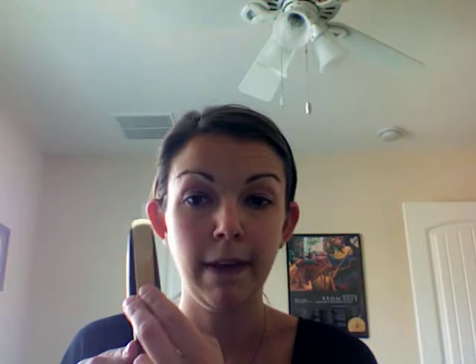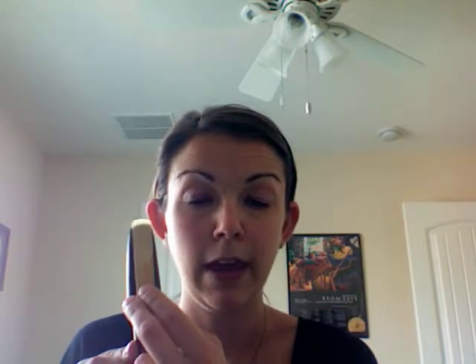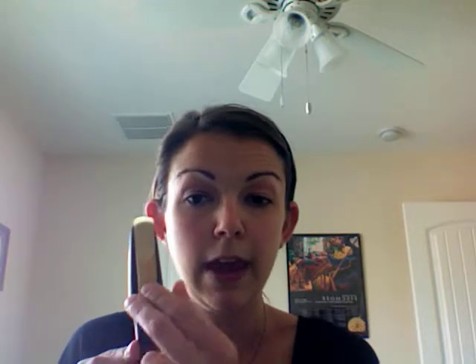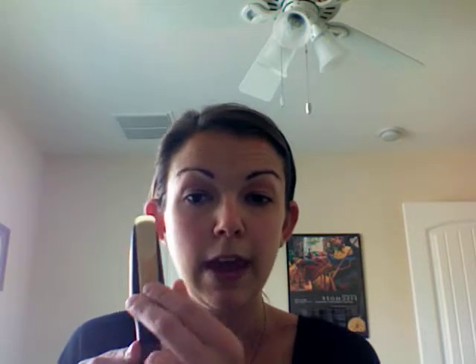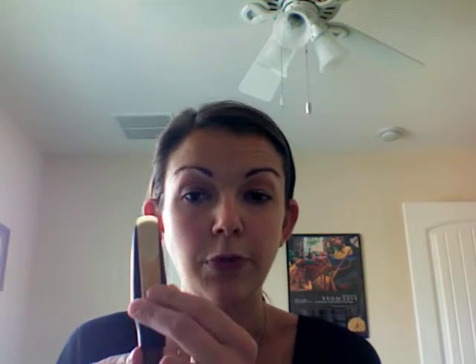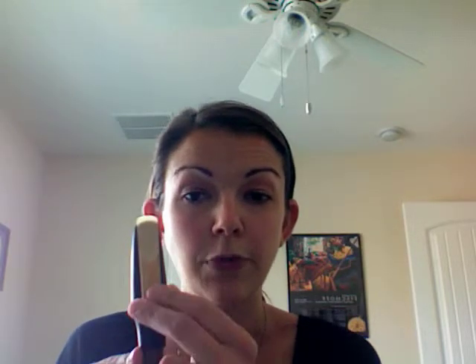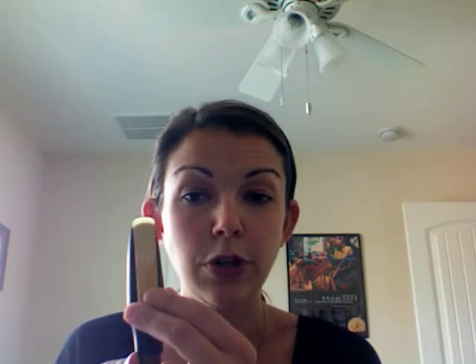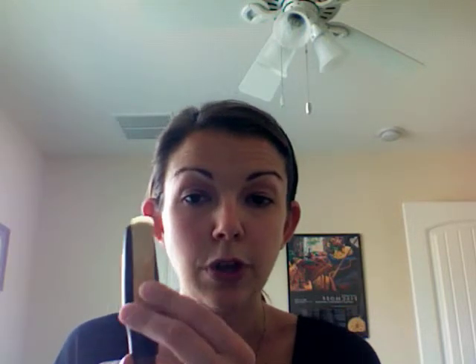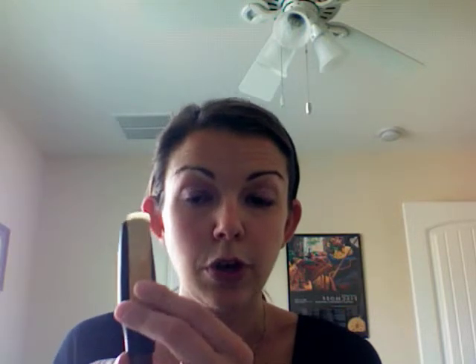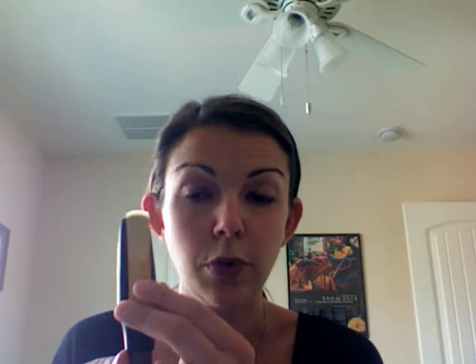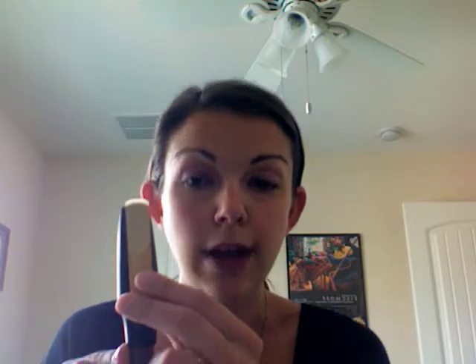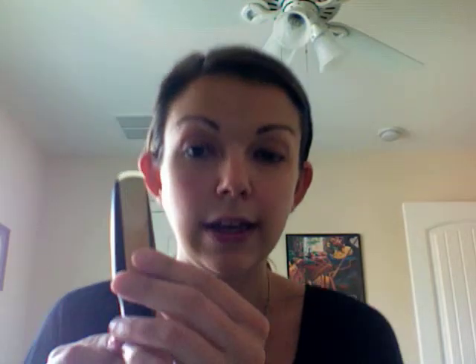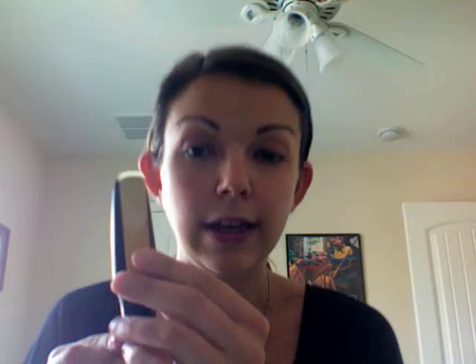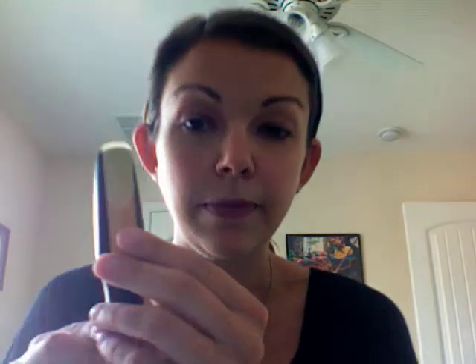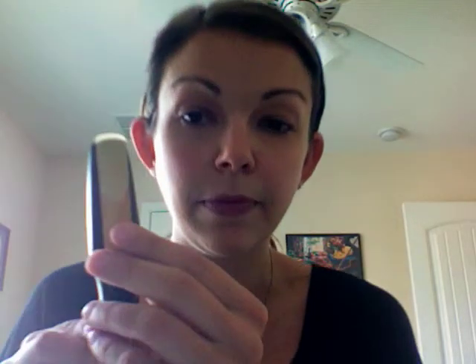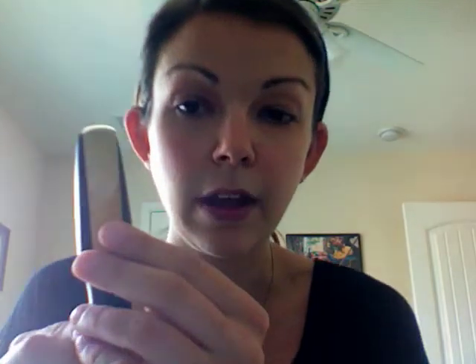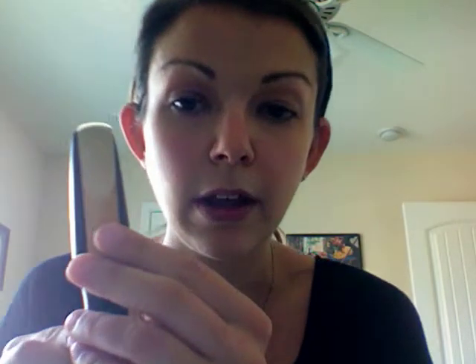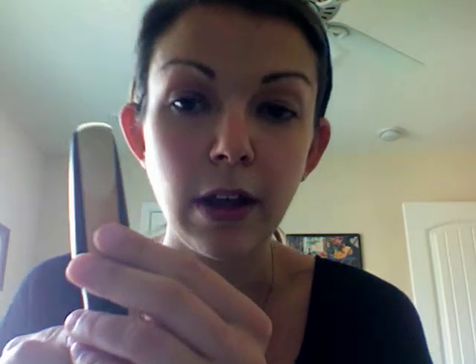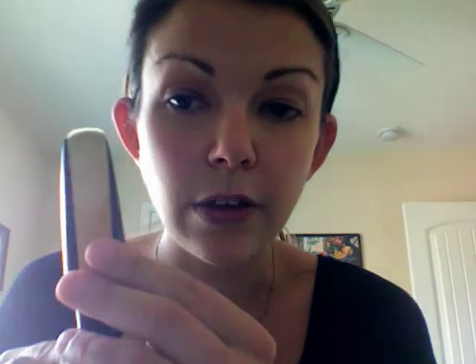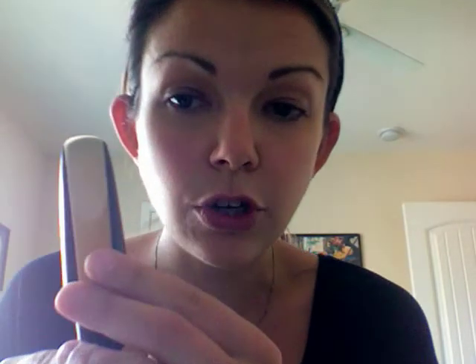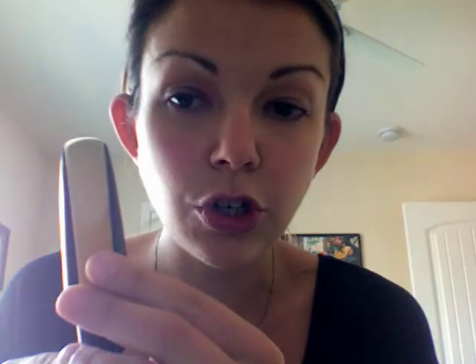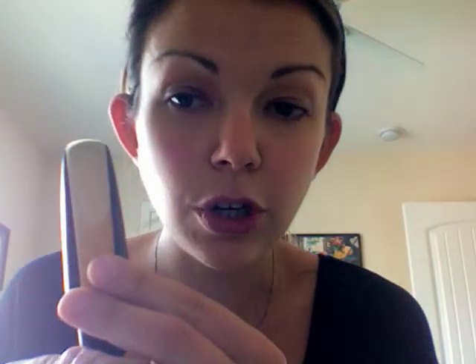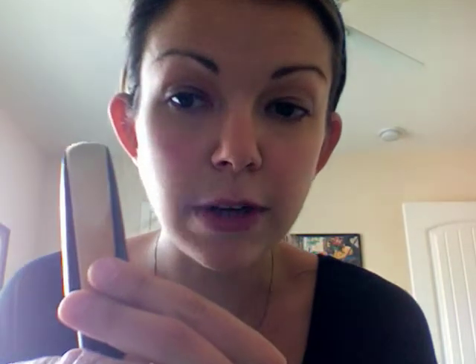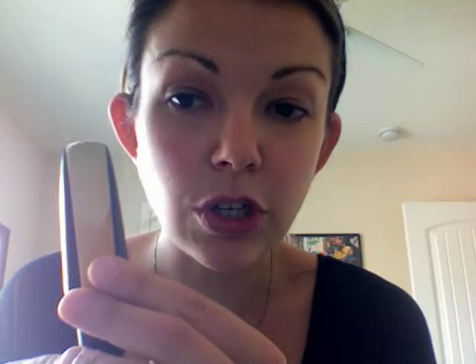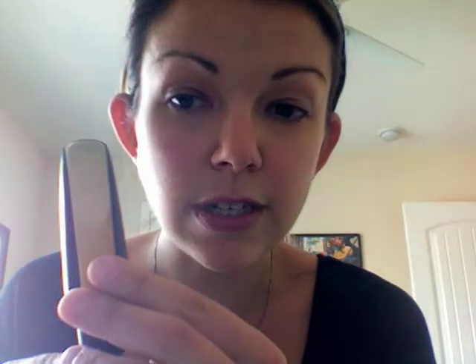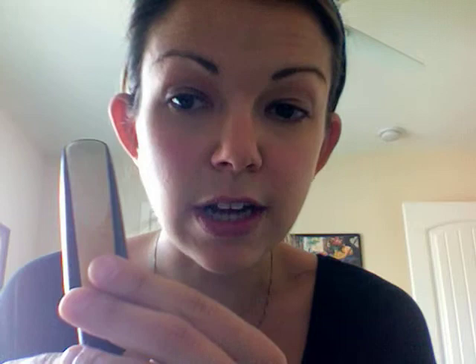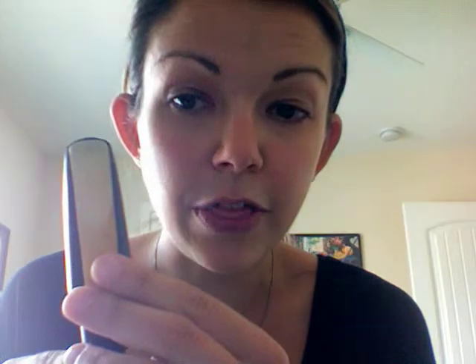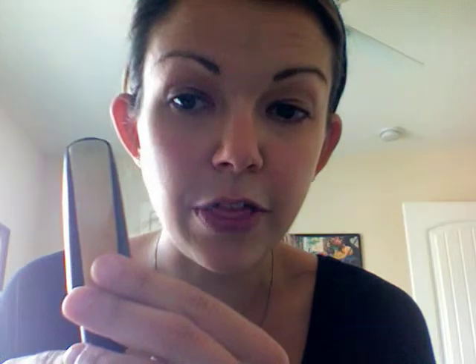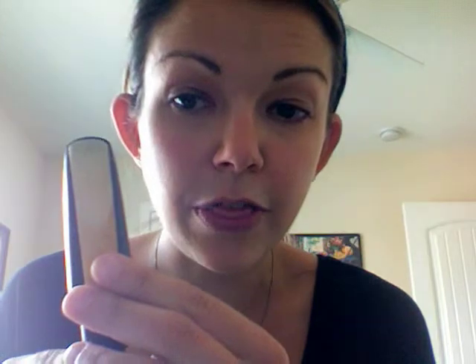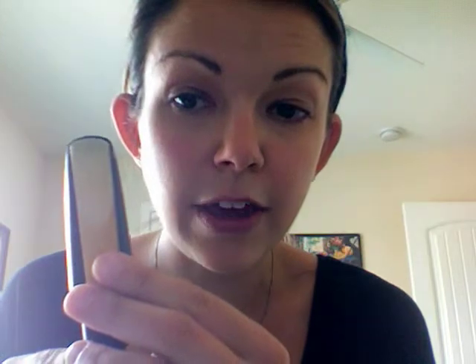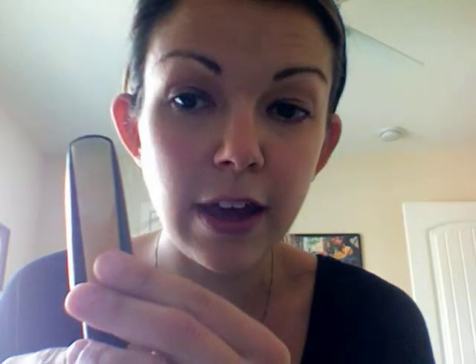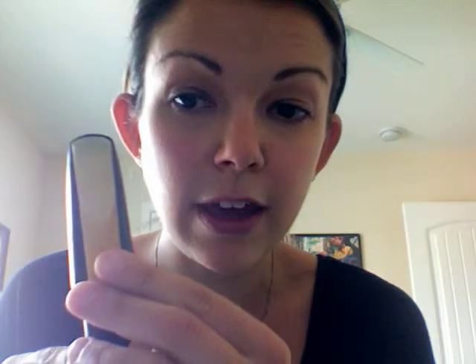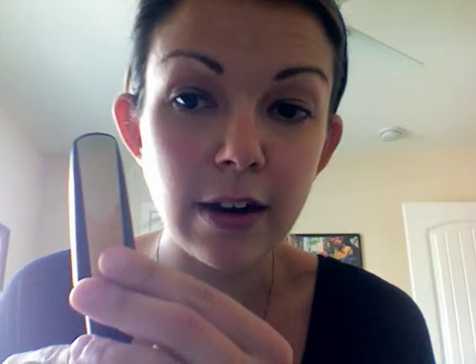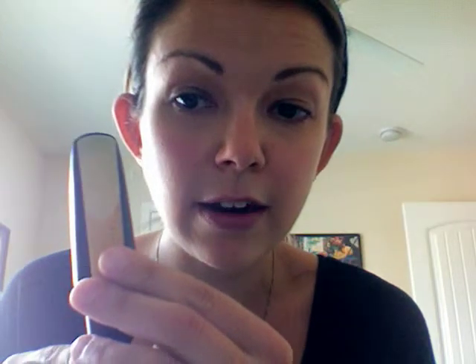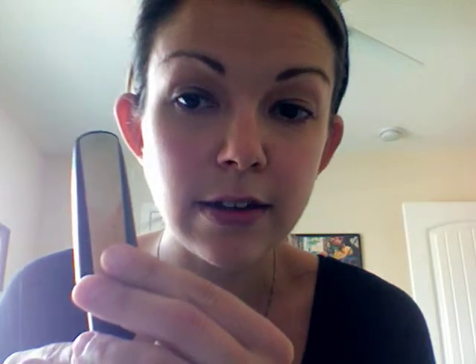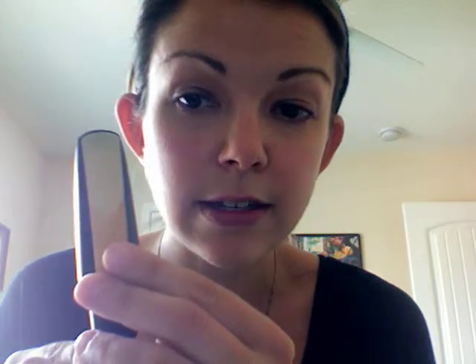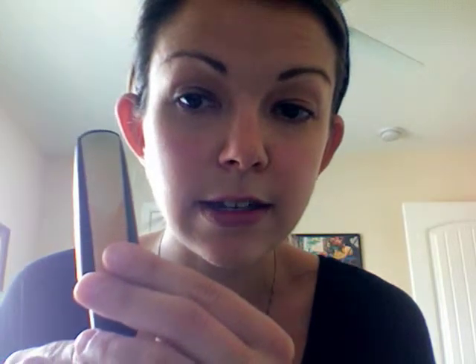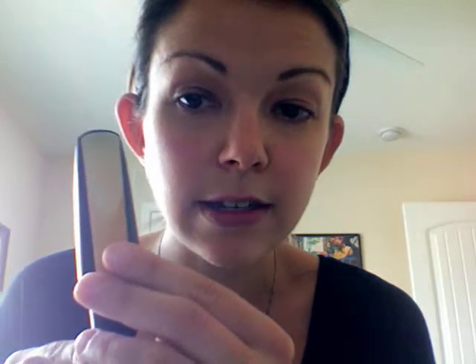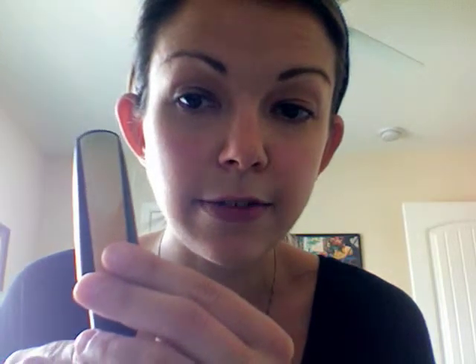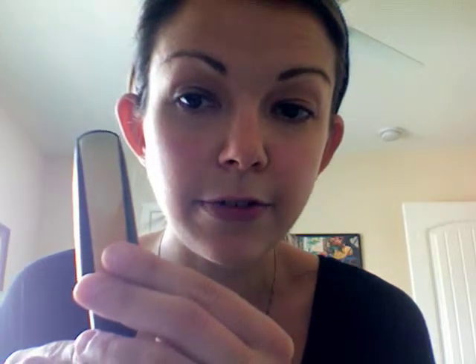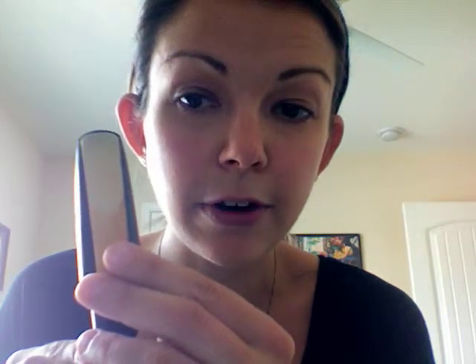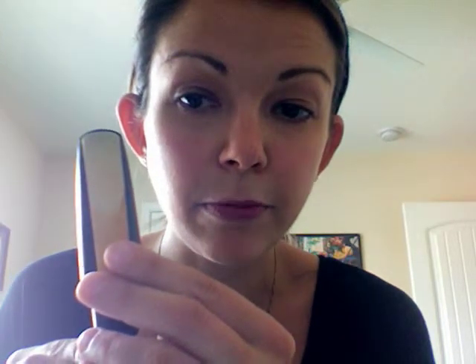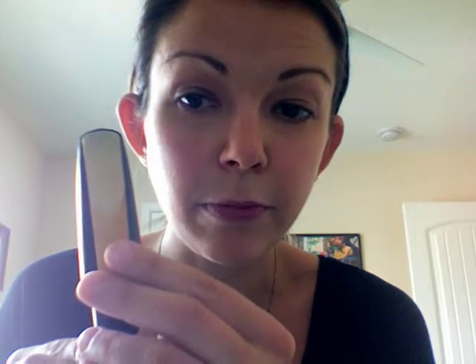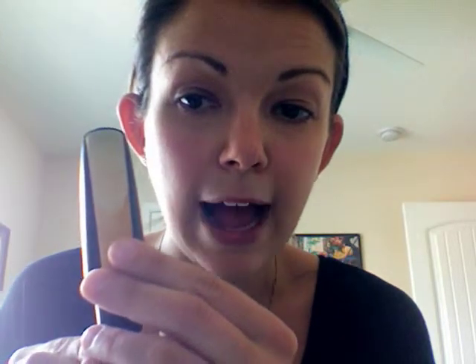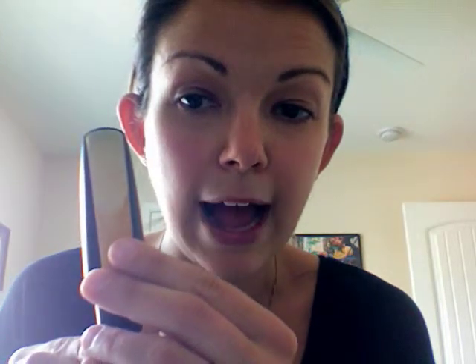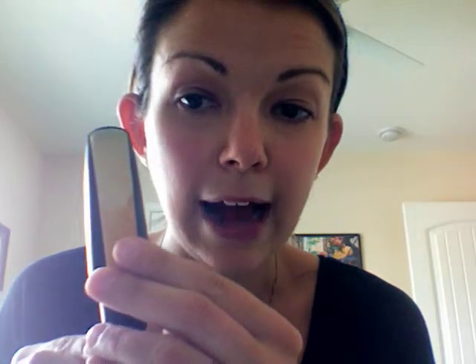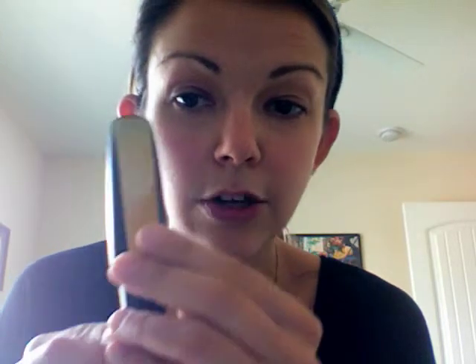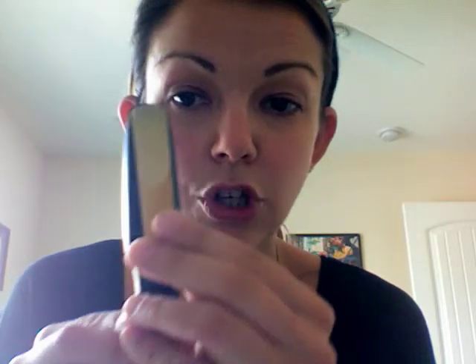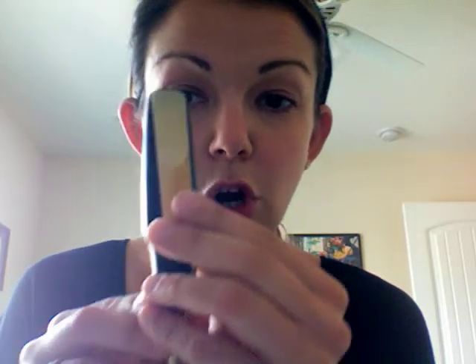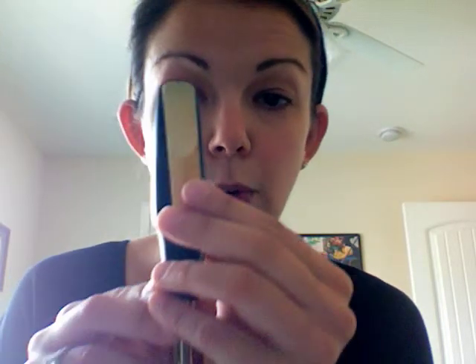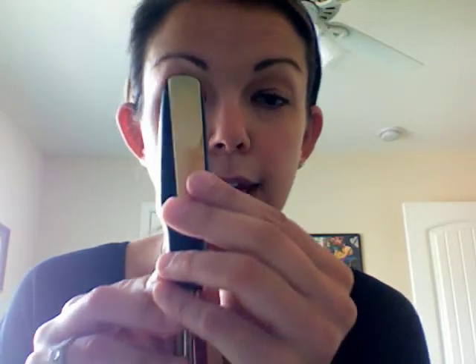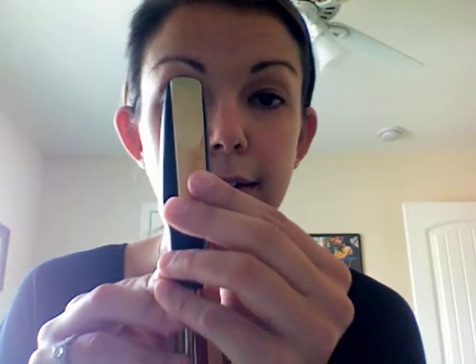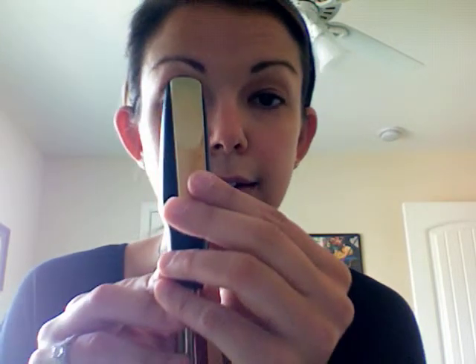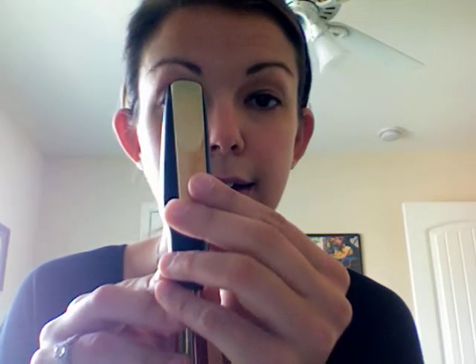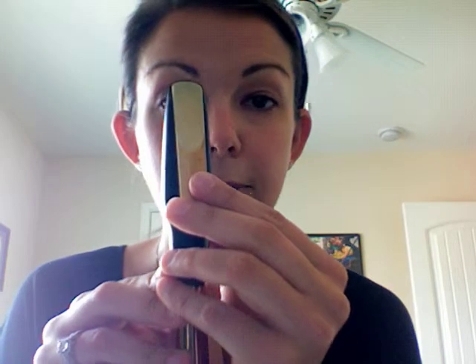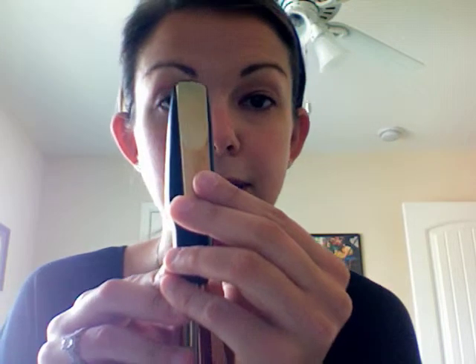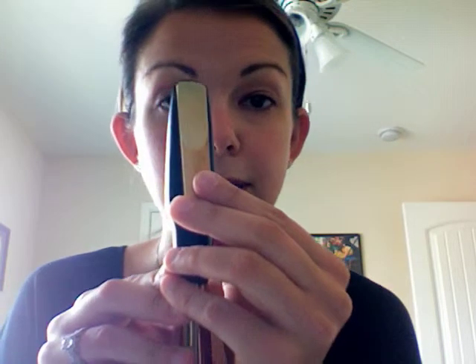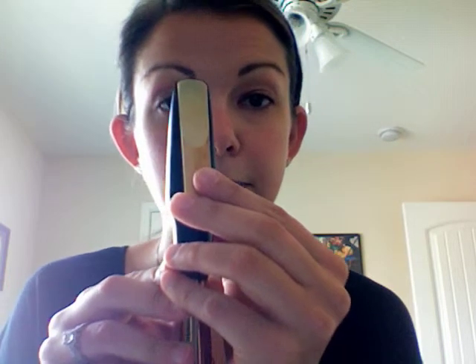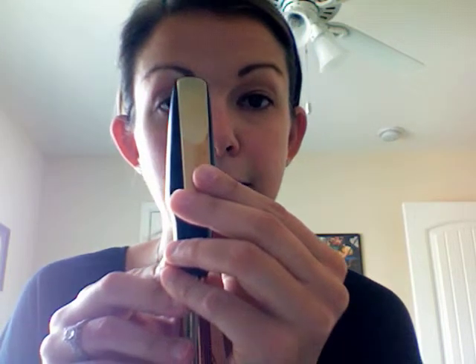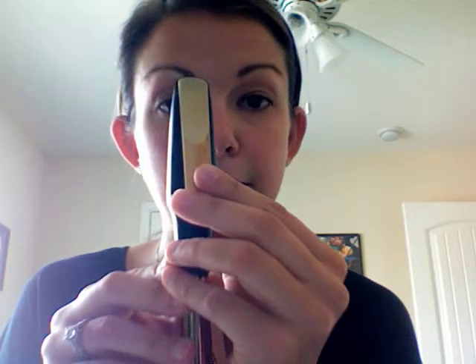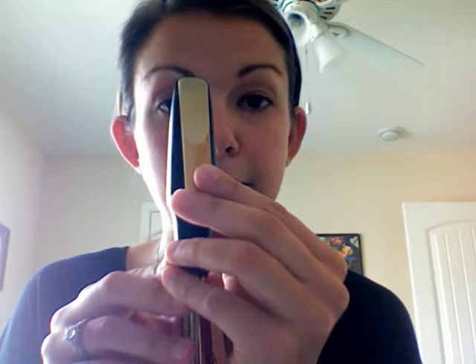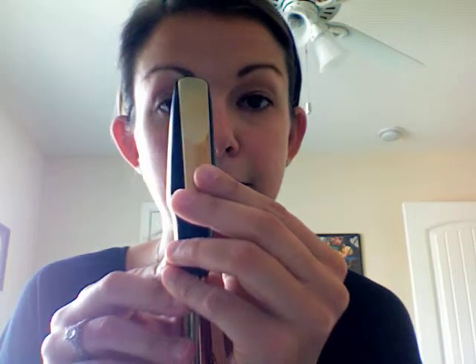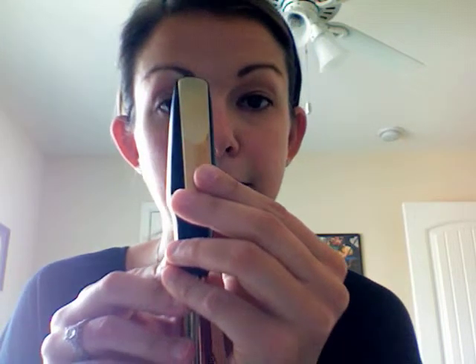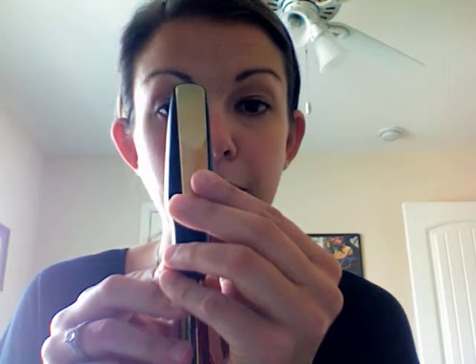We also want to make sure it's not down too low or up too high. If we do it correctly, there should be just a thin sliver of black showing at the tip of the mouthpiece.